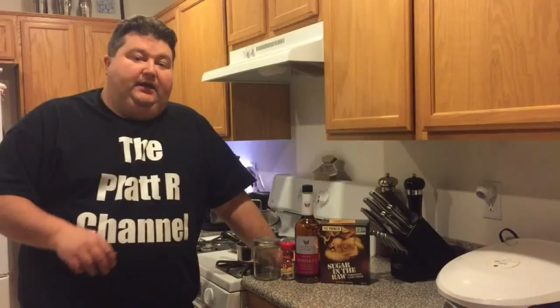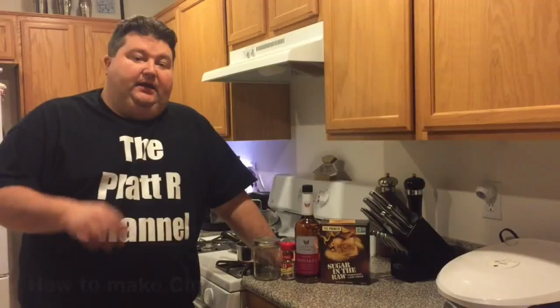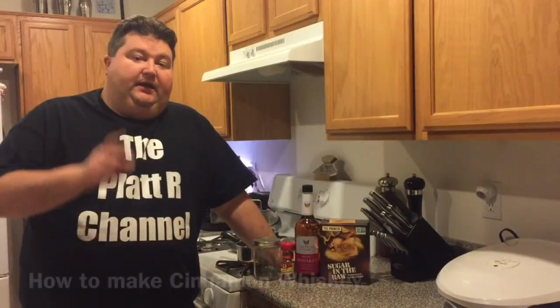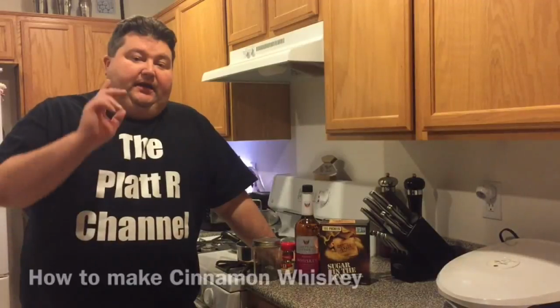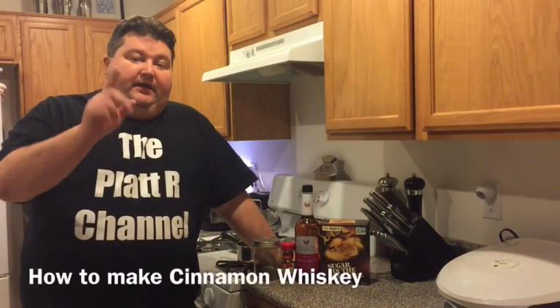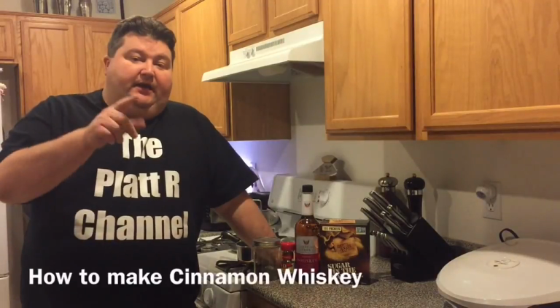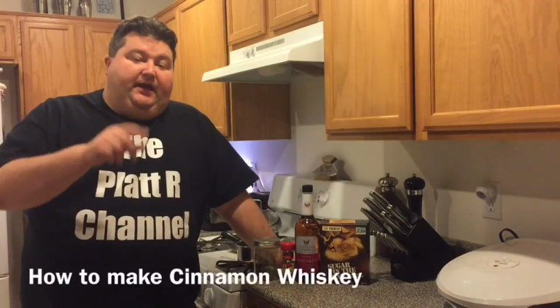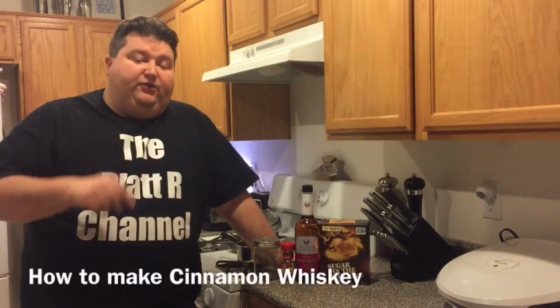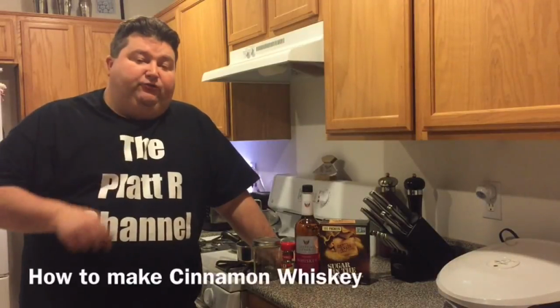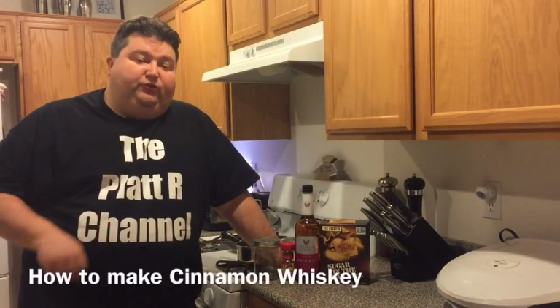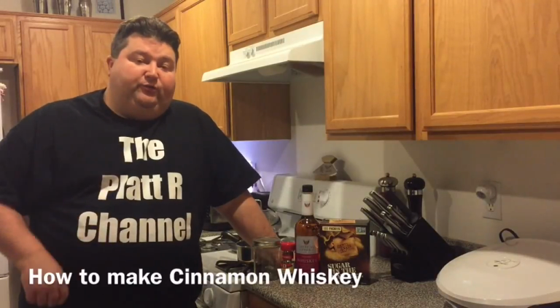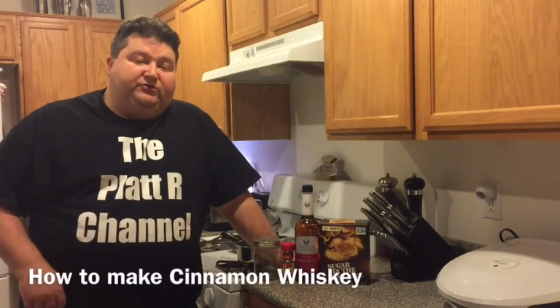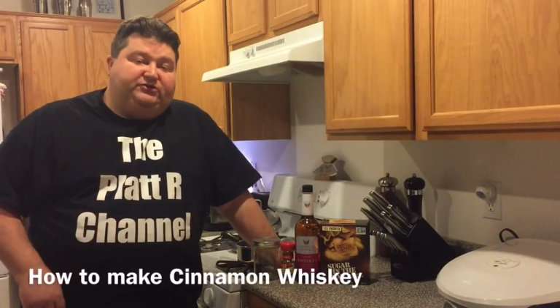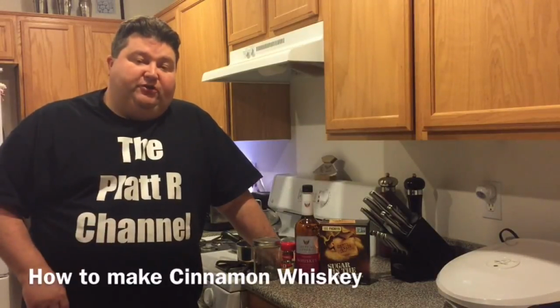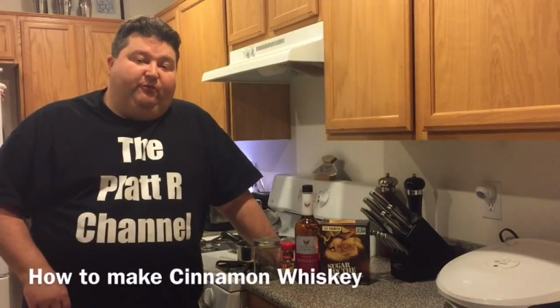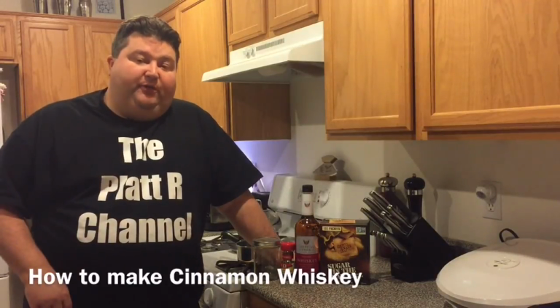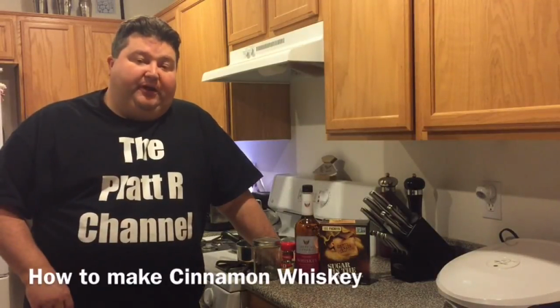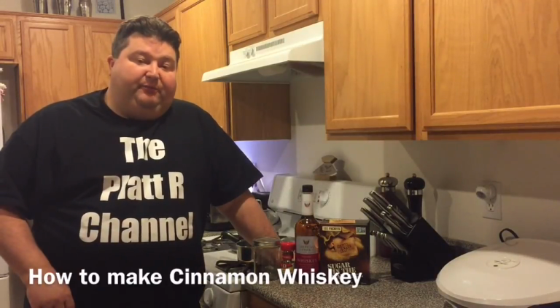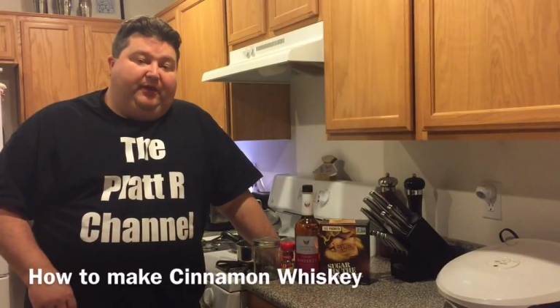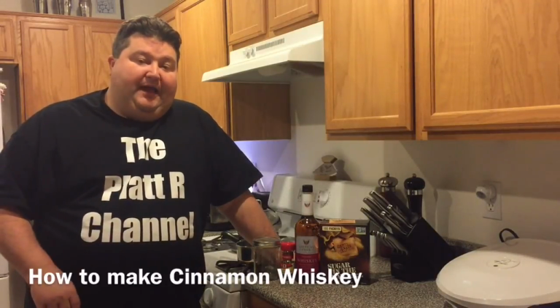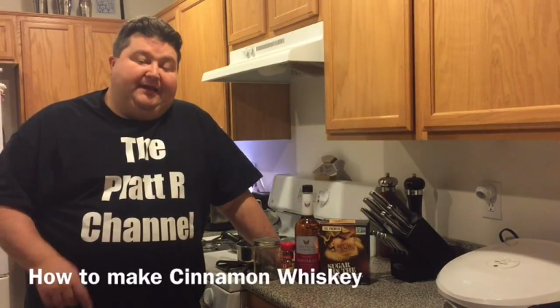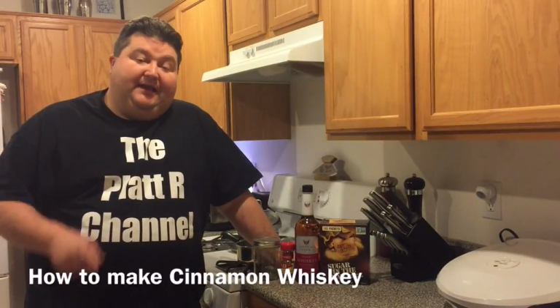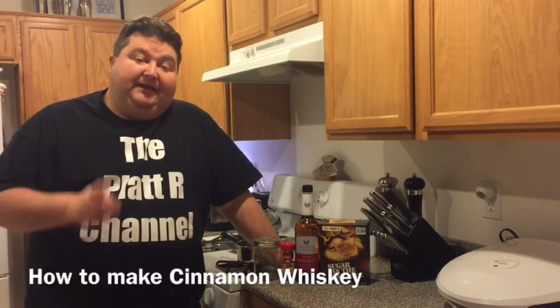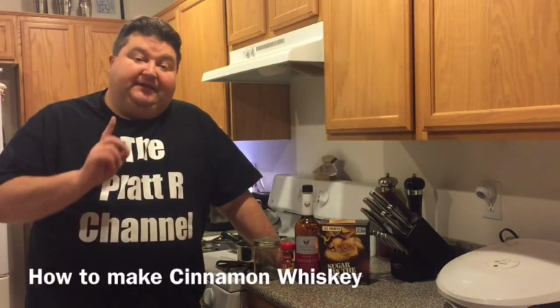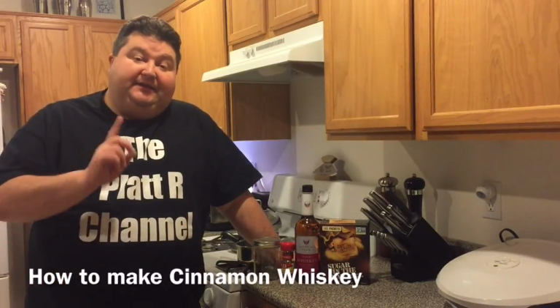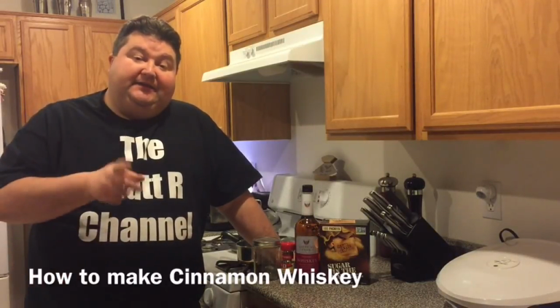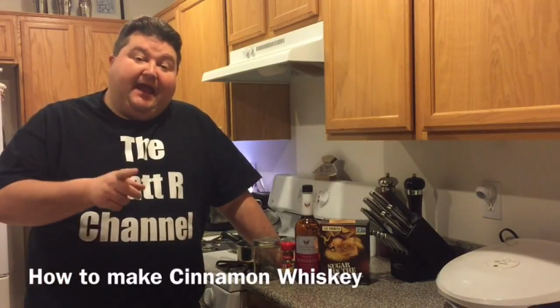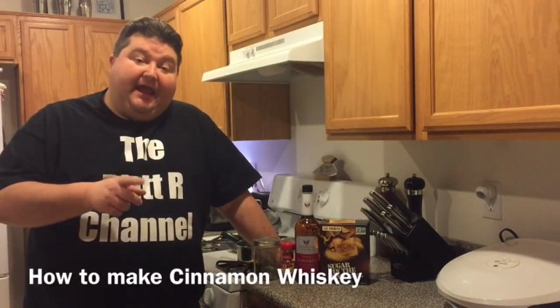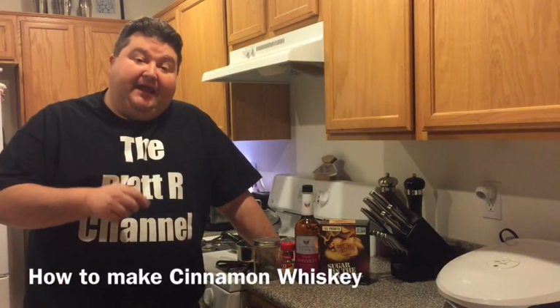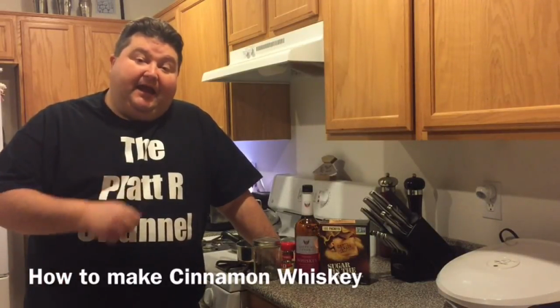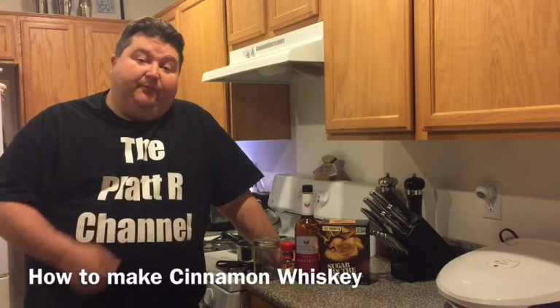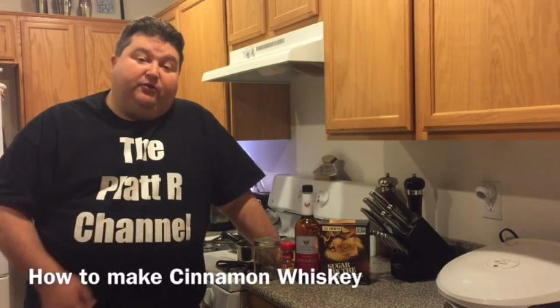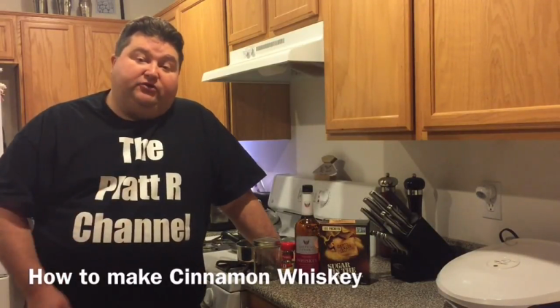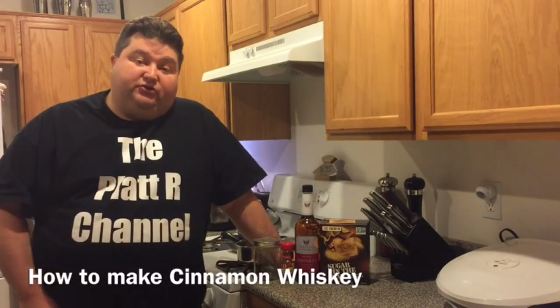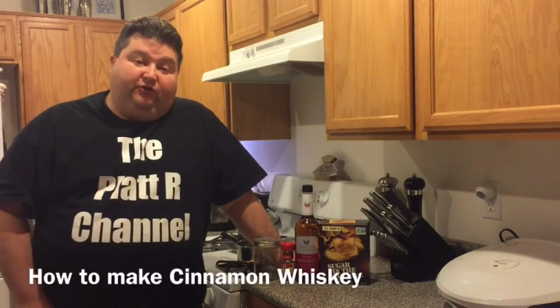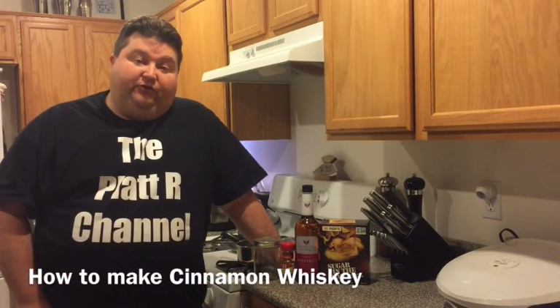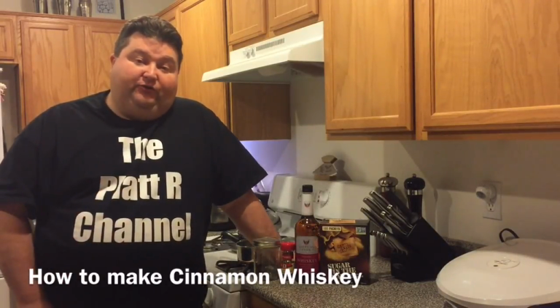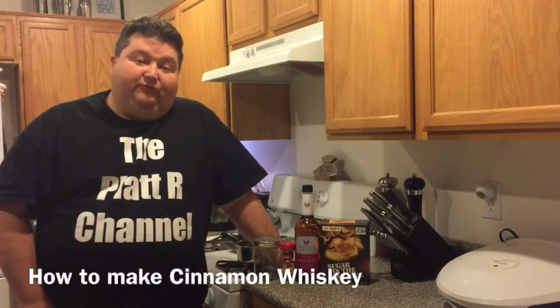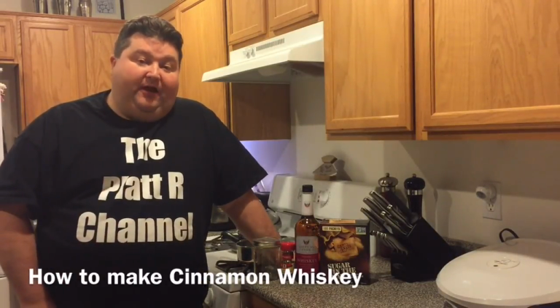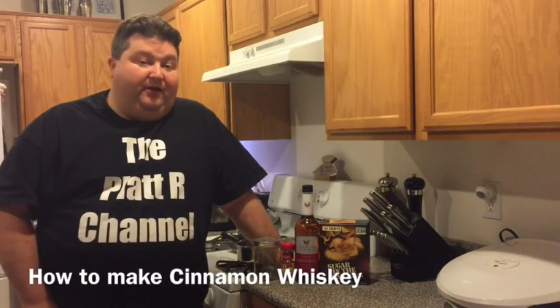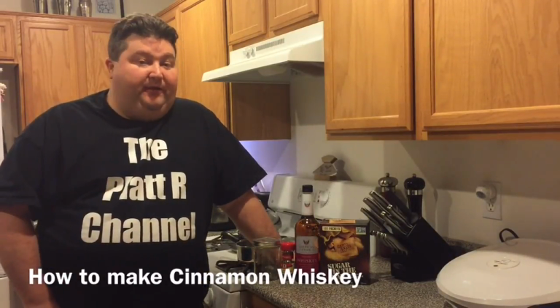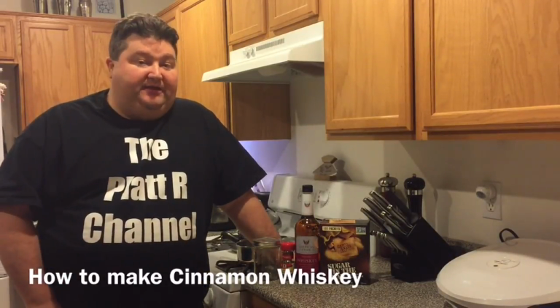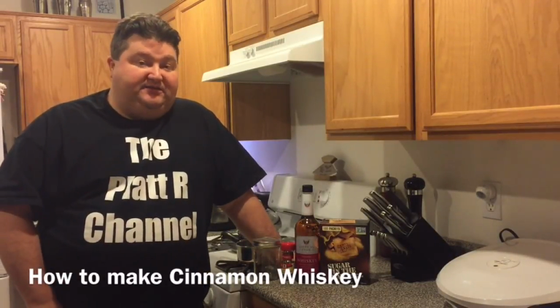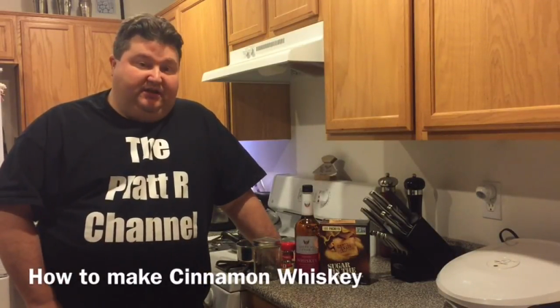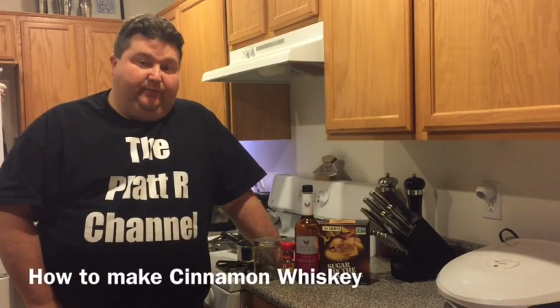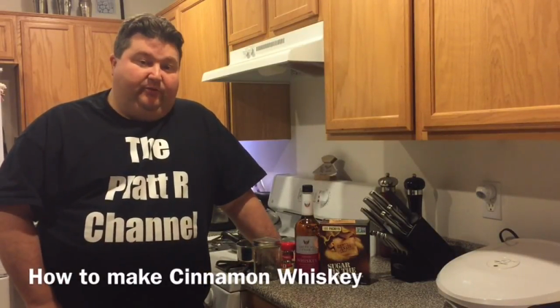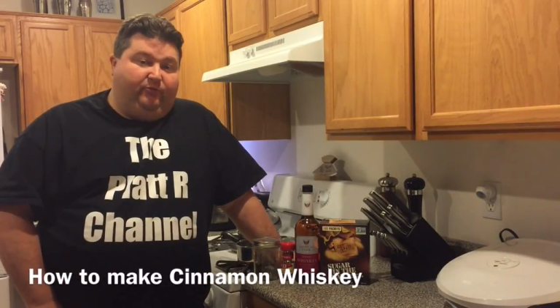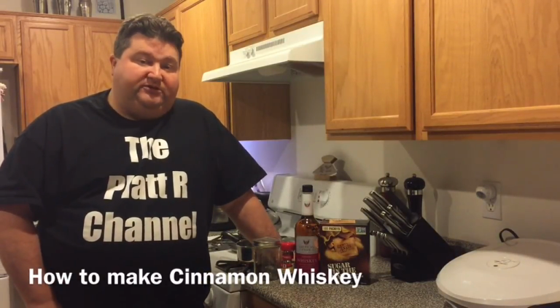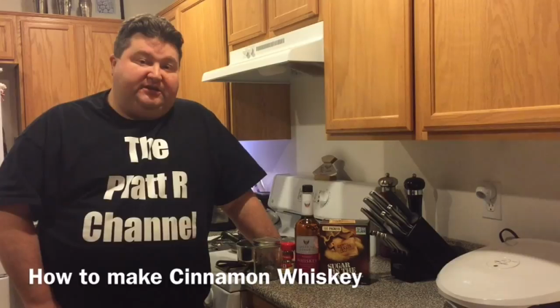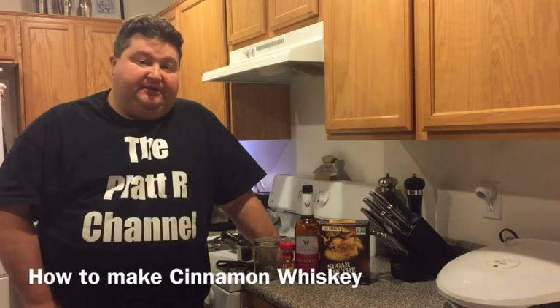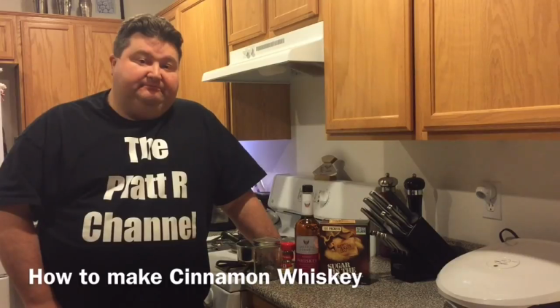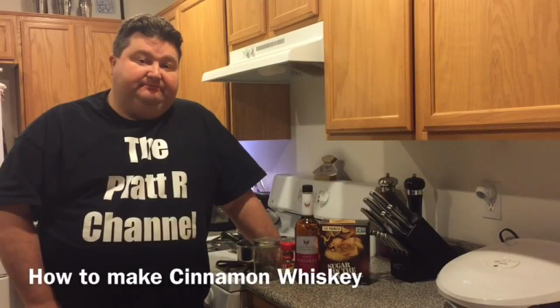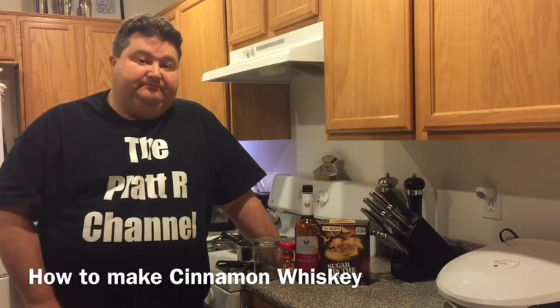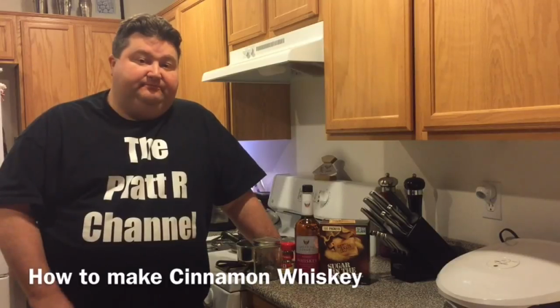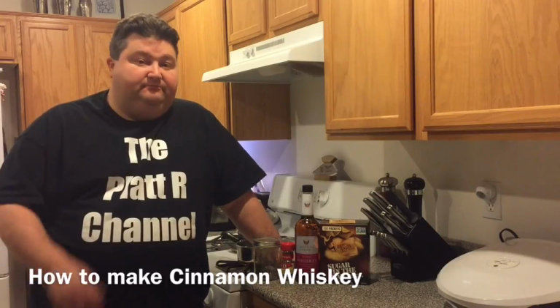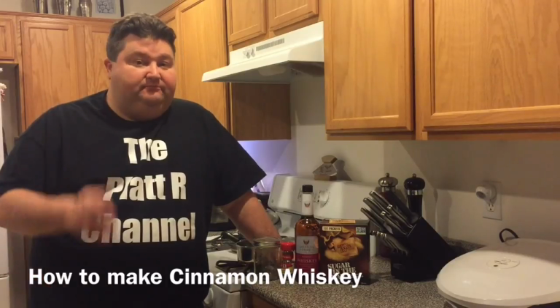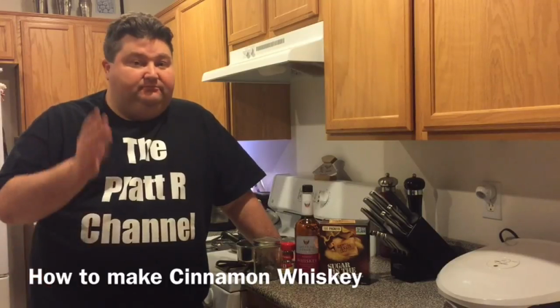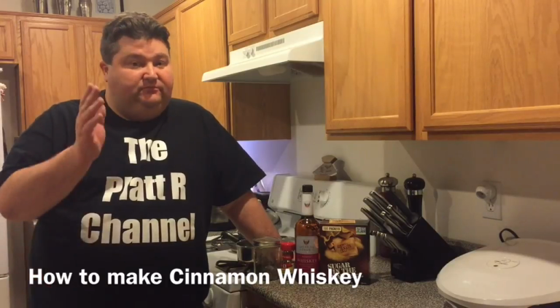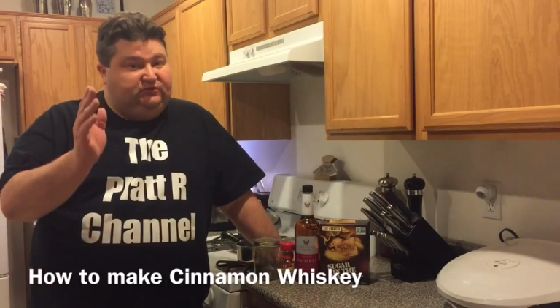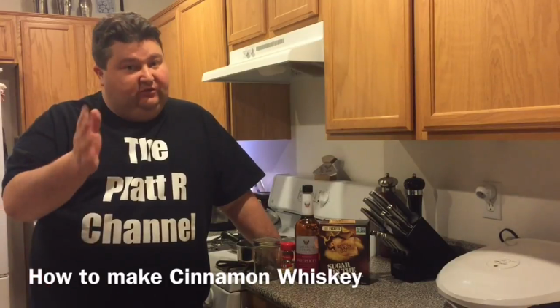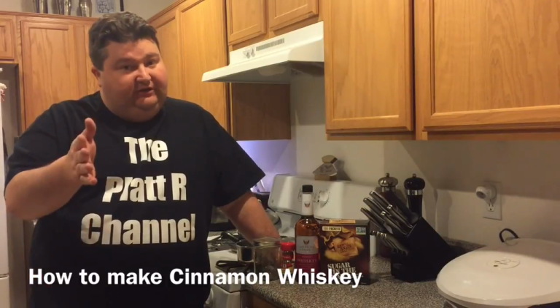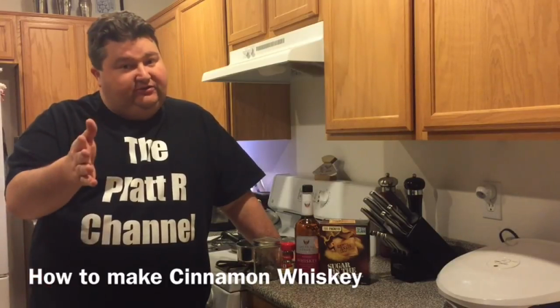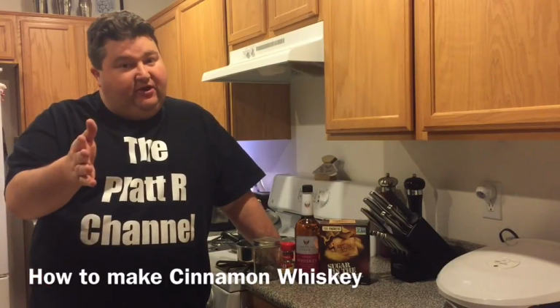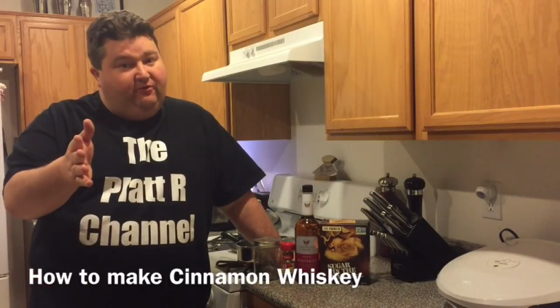Hey YouTubers, it's JoeBuddyPlatt and today I'm going to show you how to make cinnamon whiskey. So let's go!